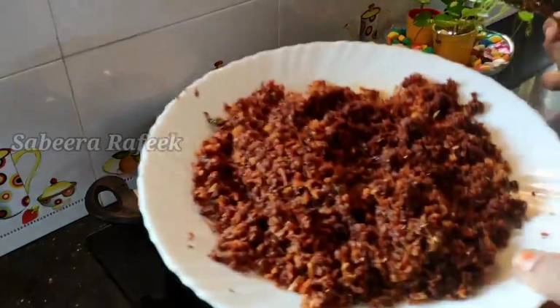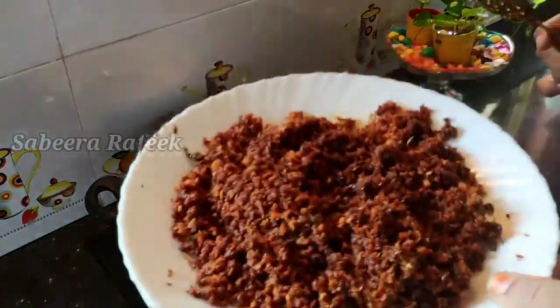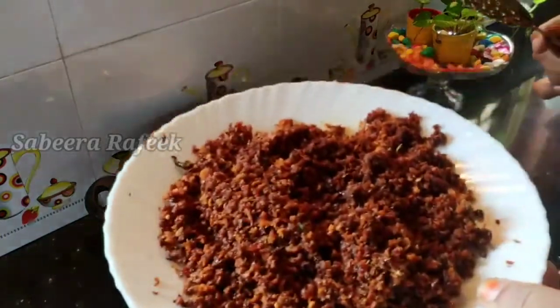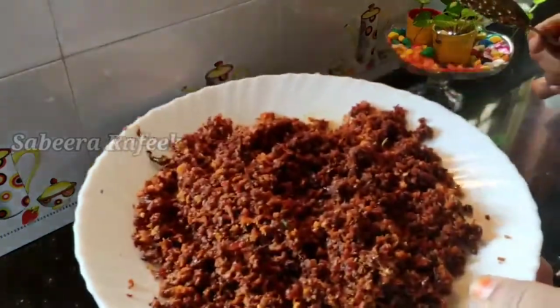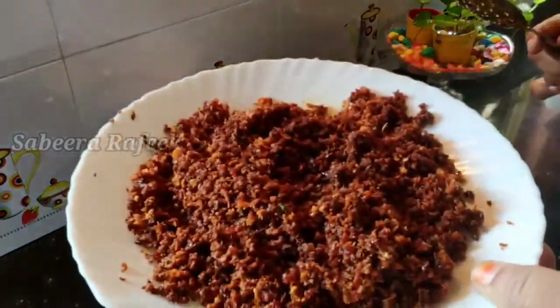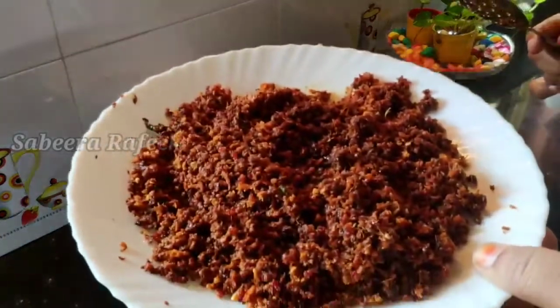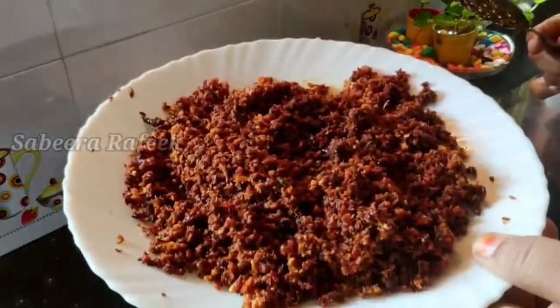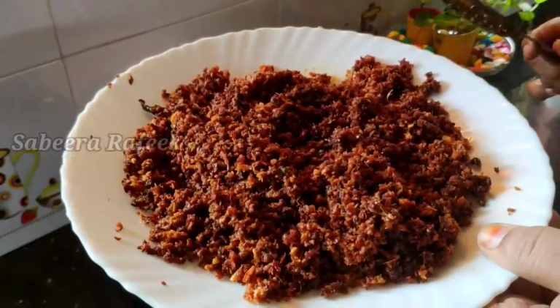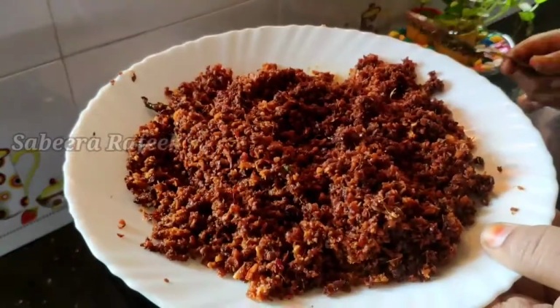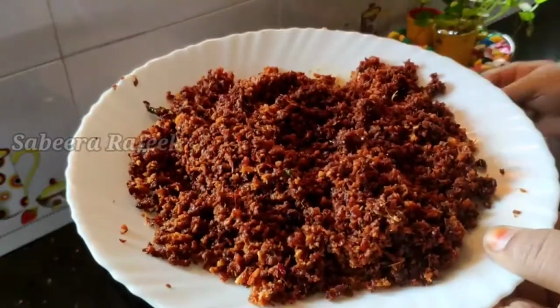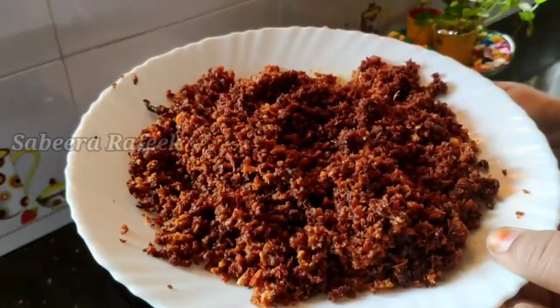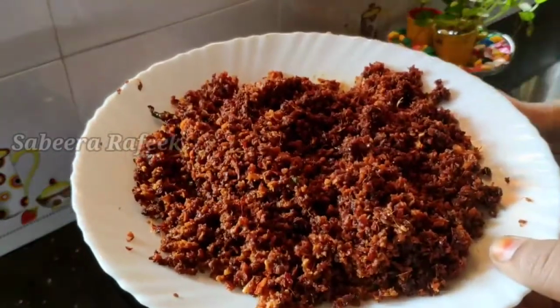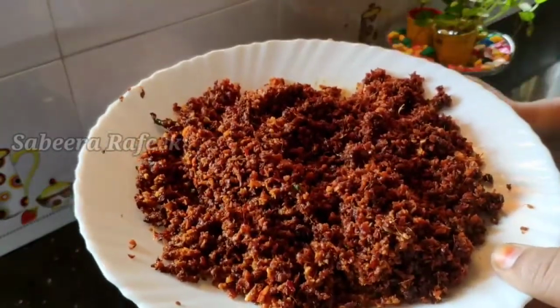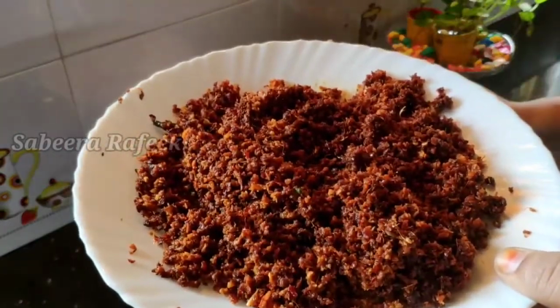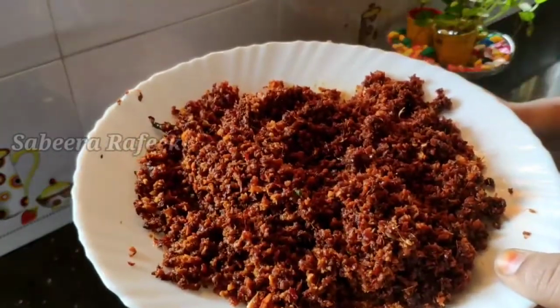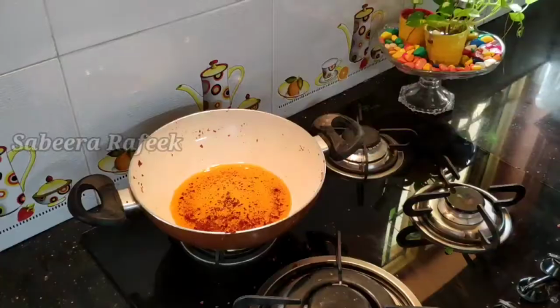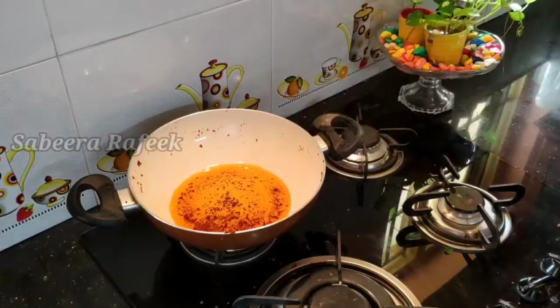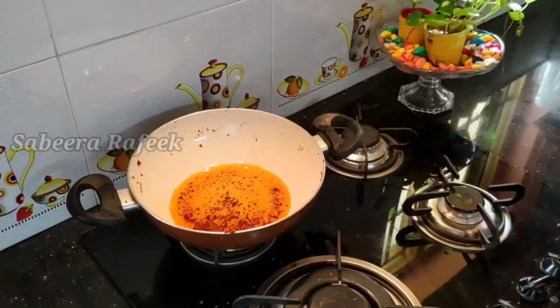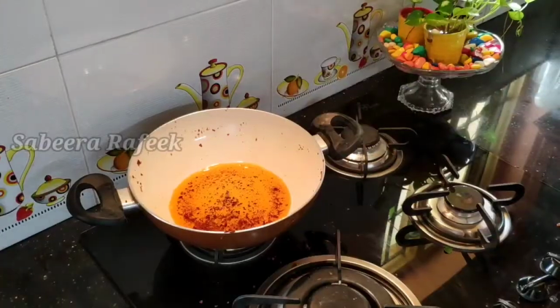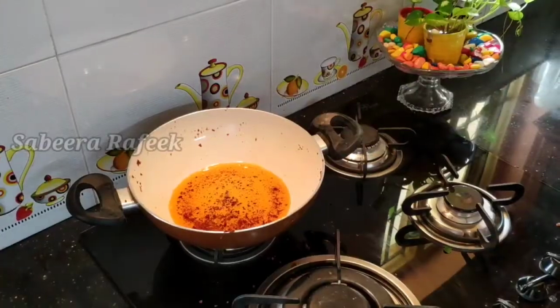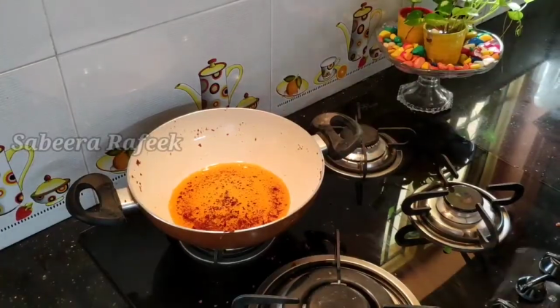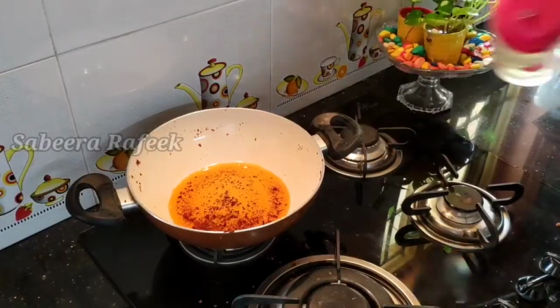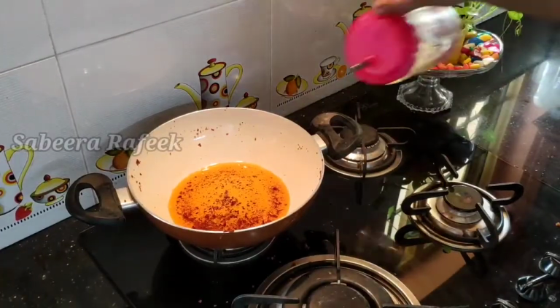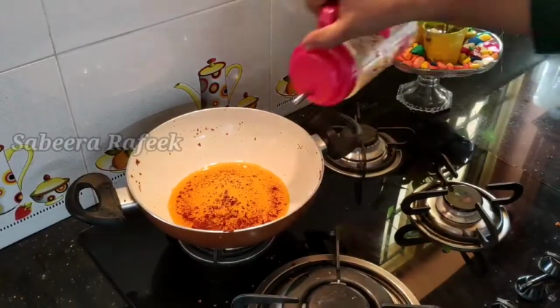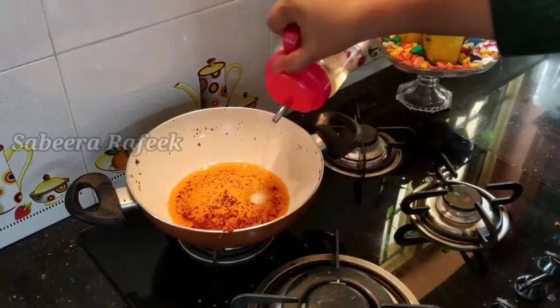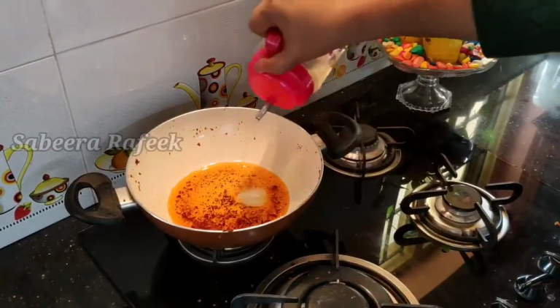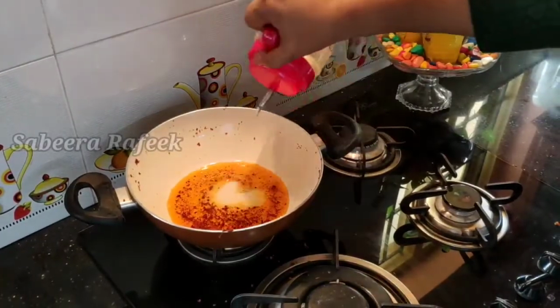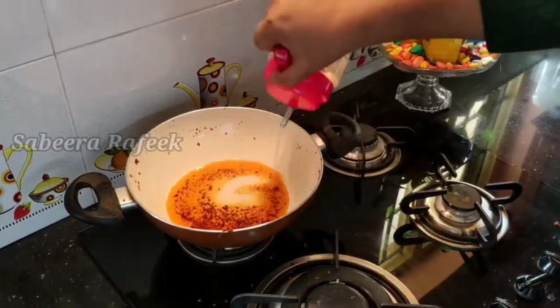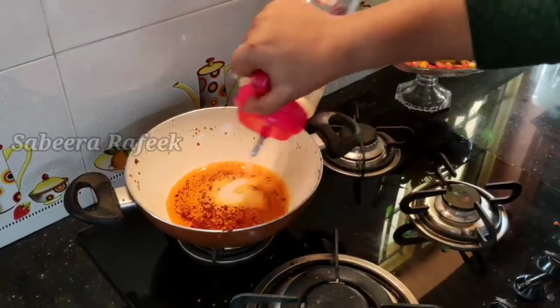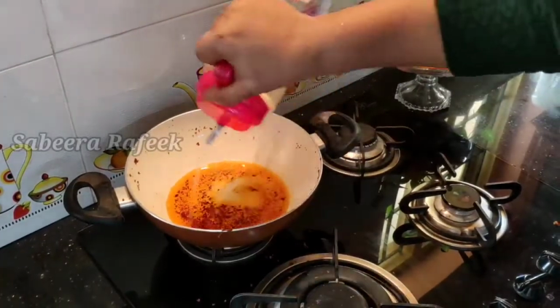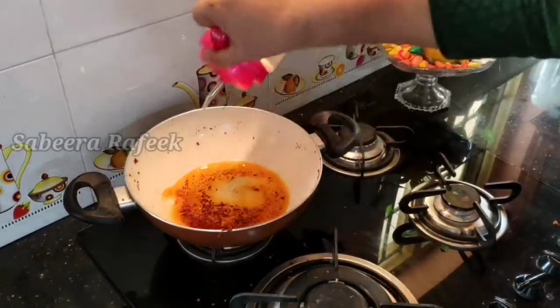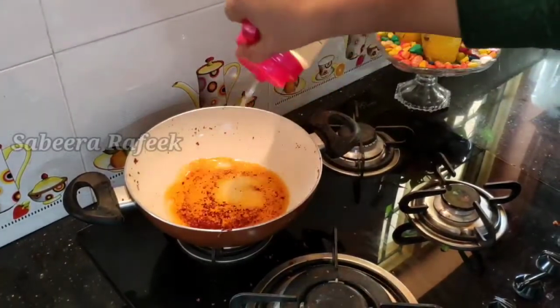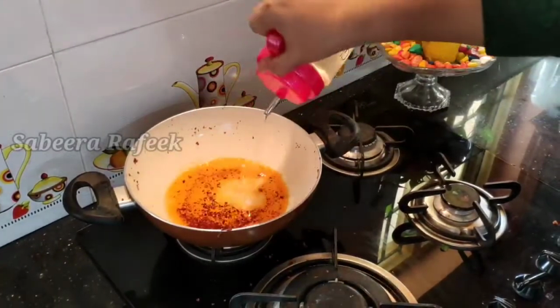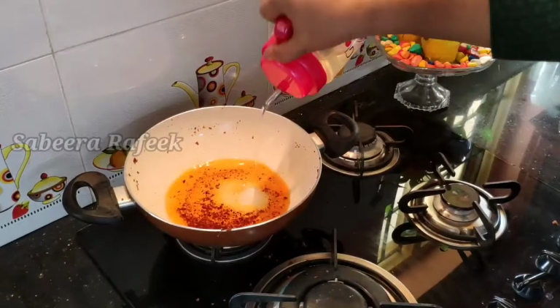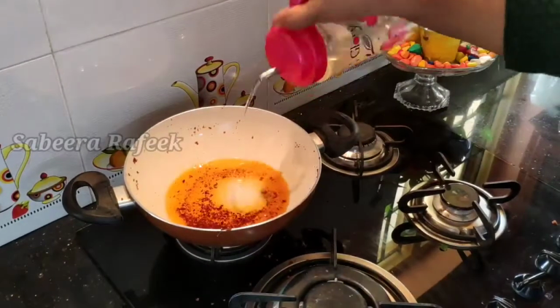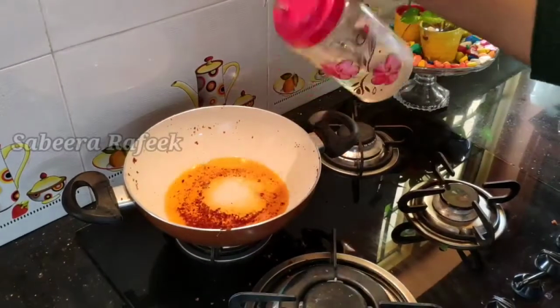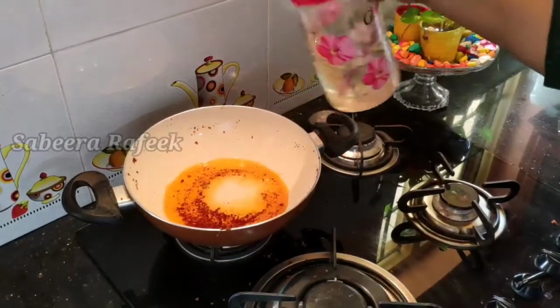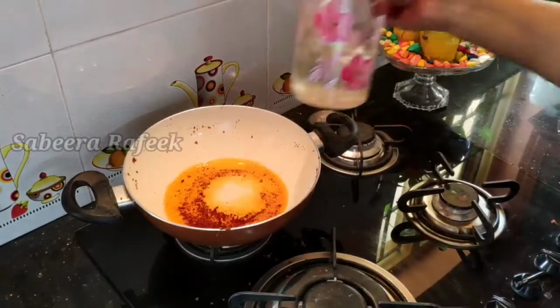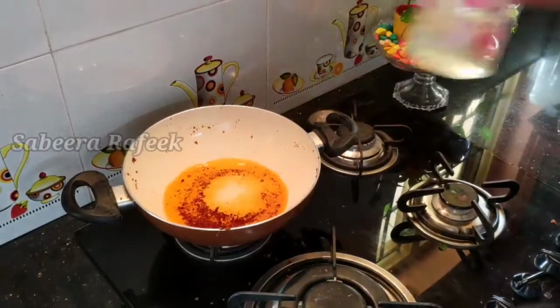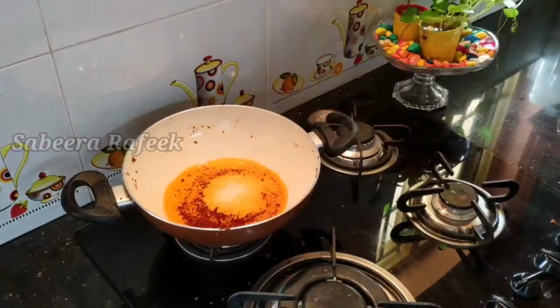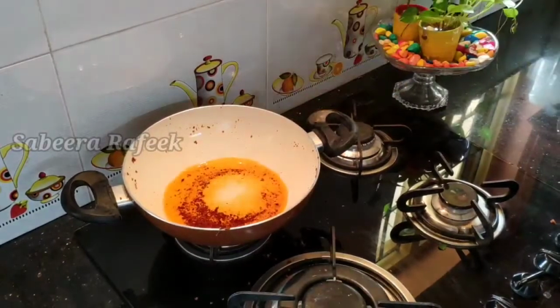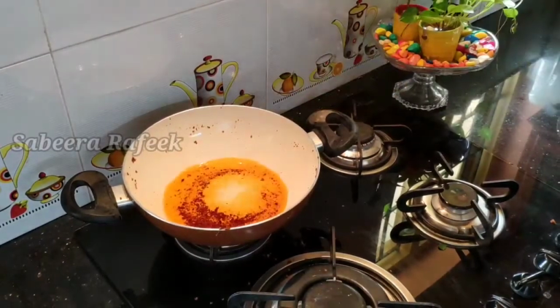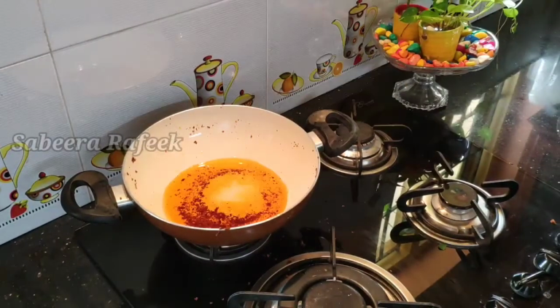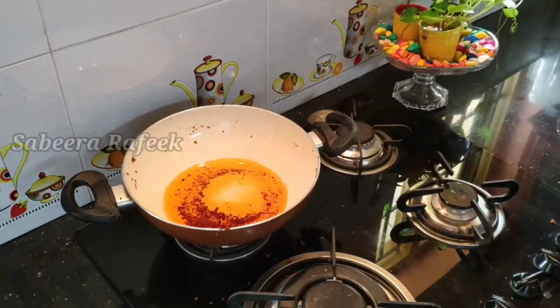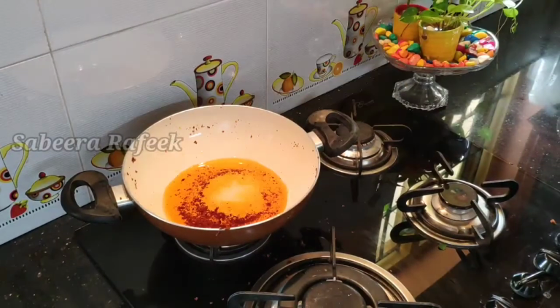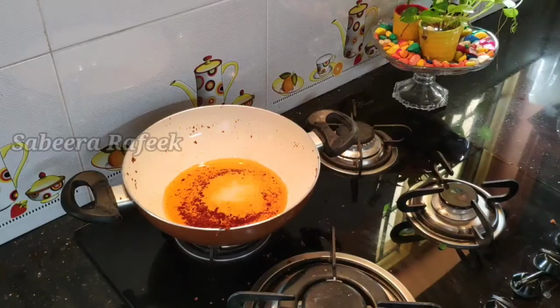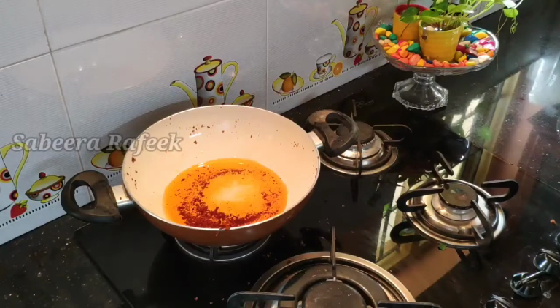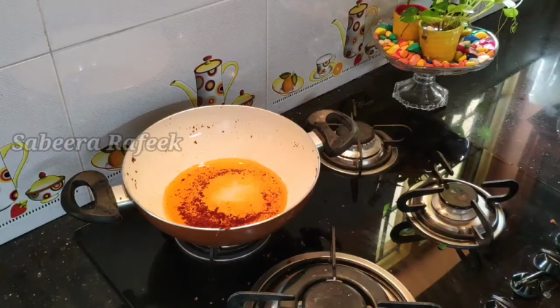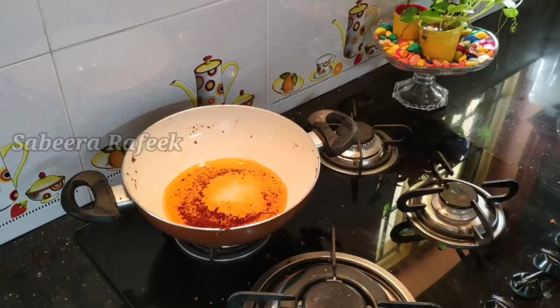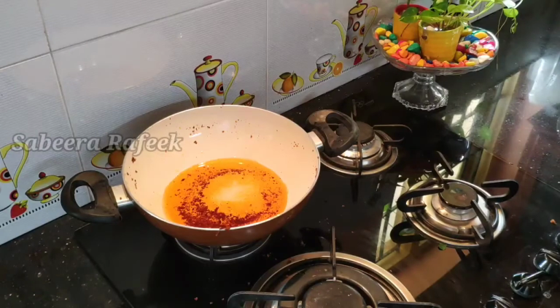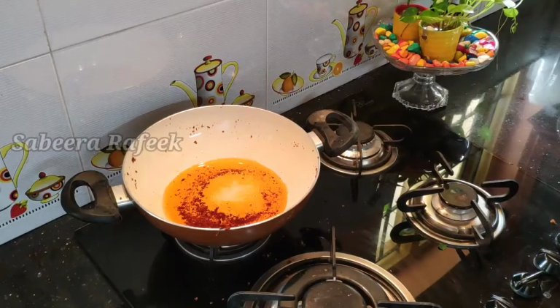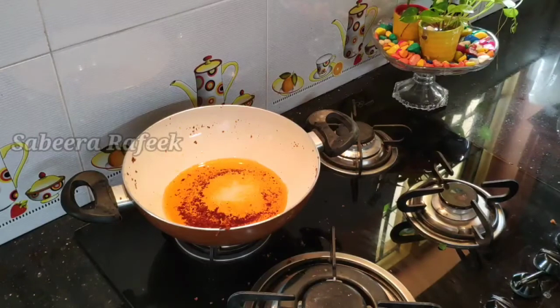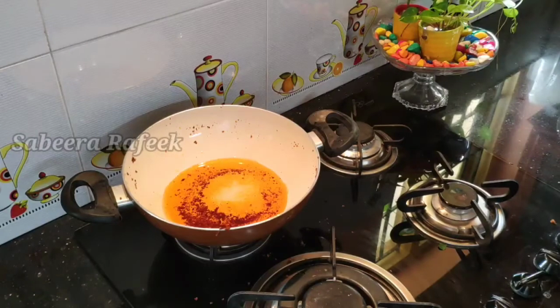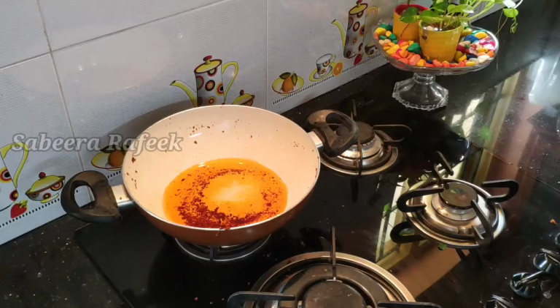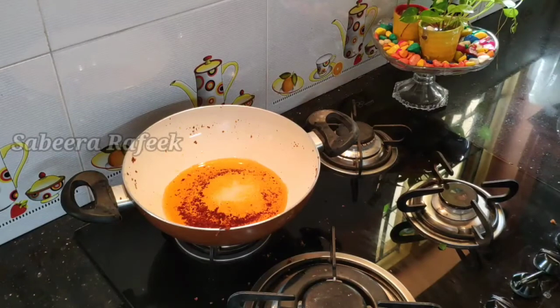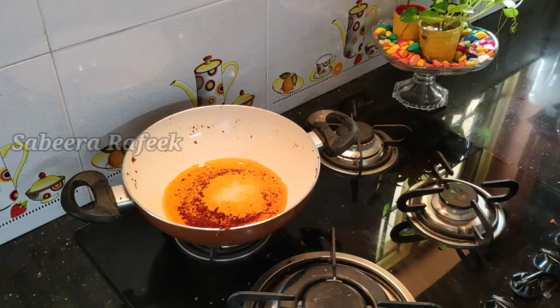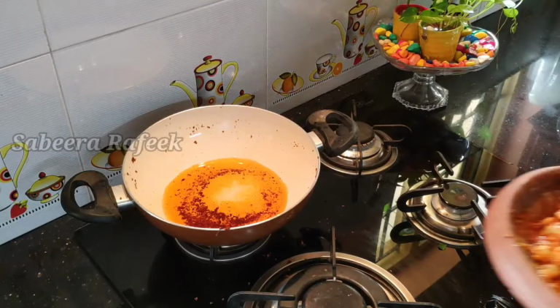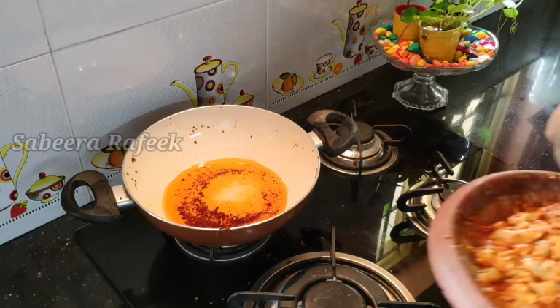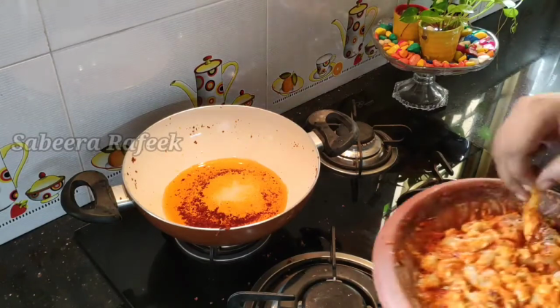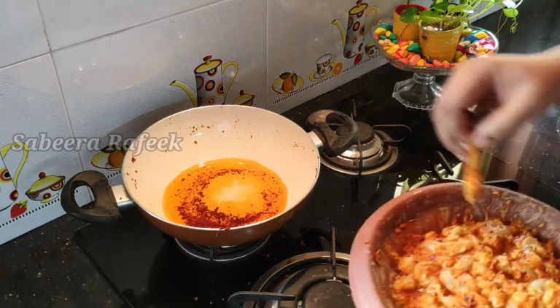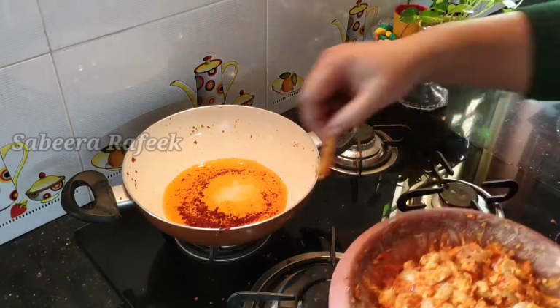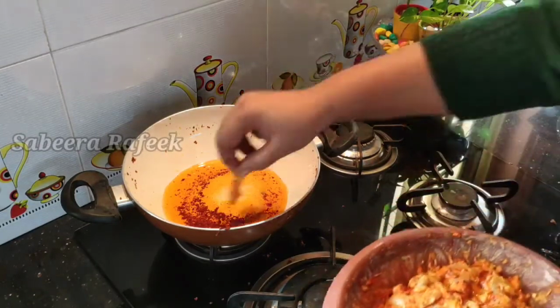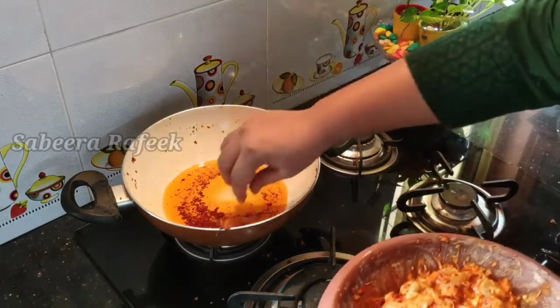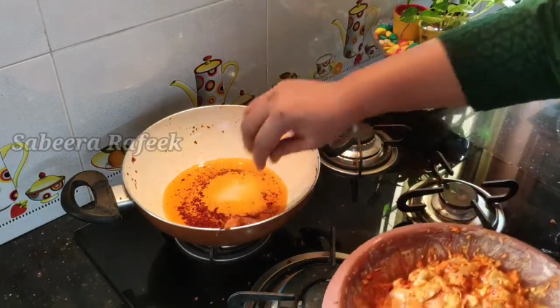Now we will cook up some of the vegetables. Once the vegetables are cooked, we will proceed.